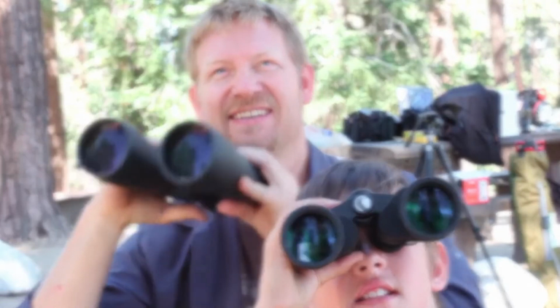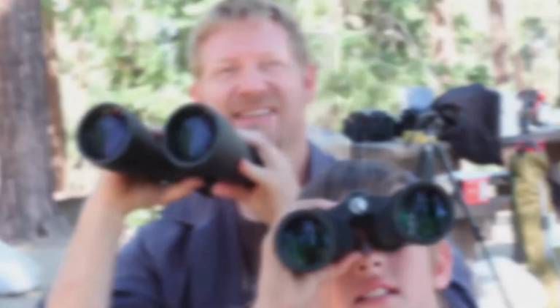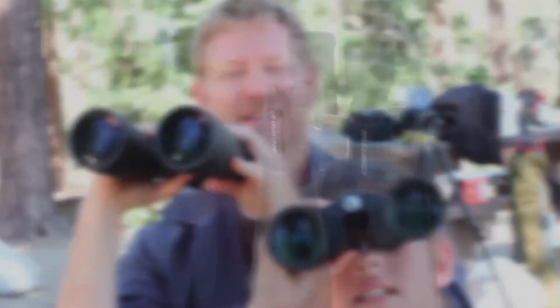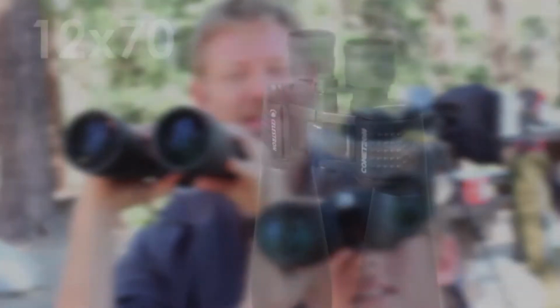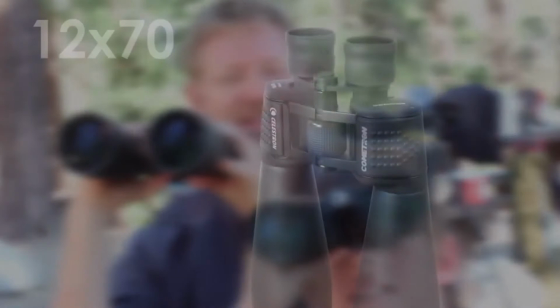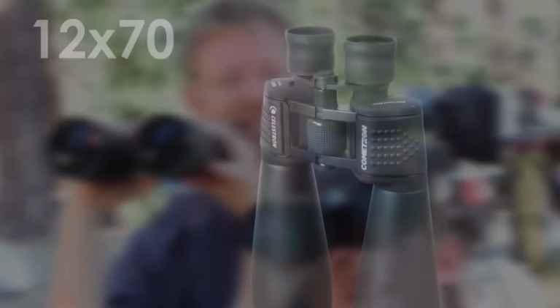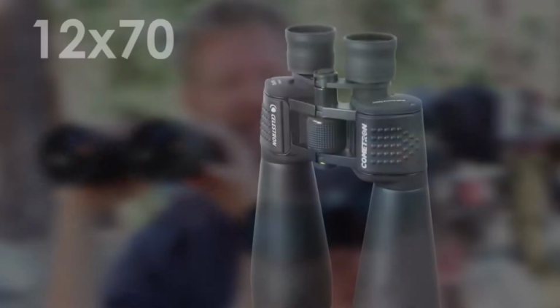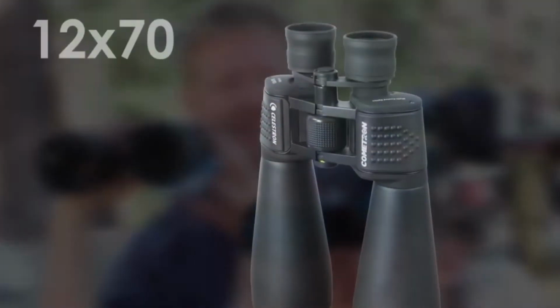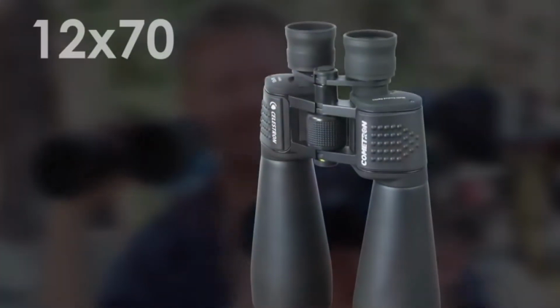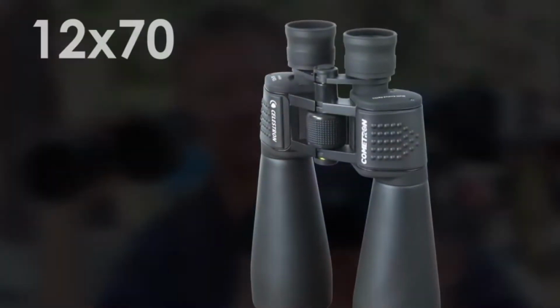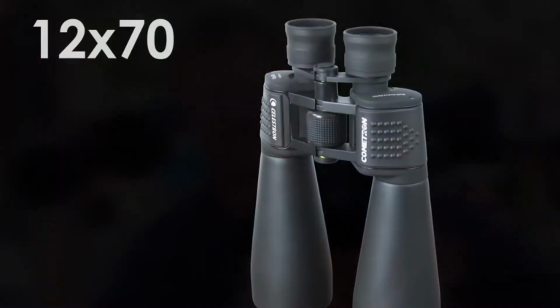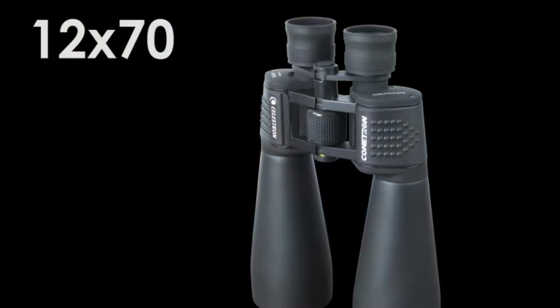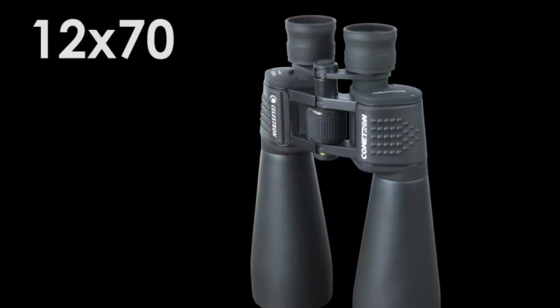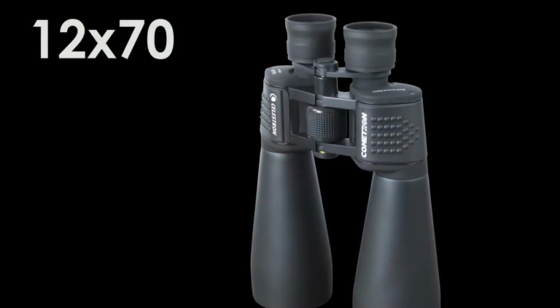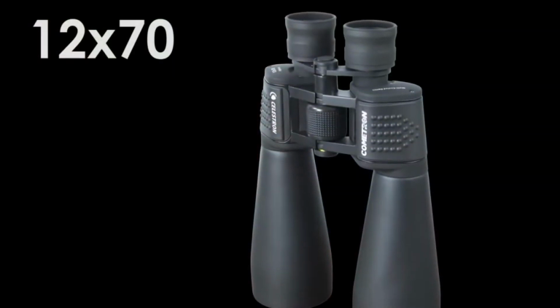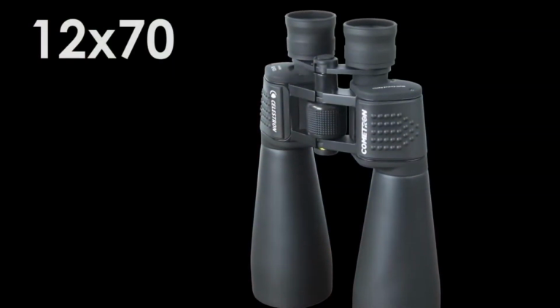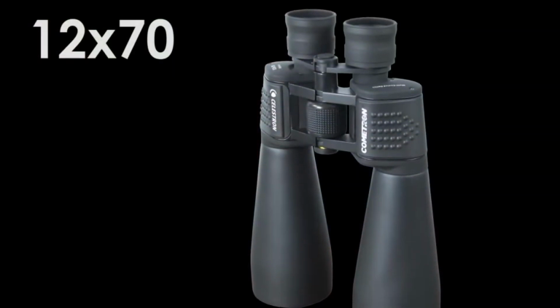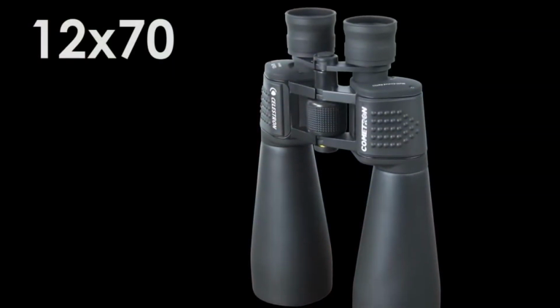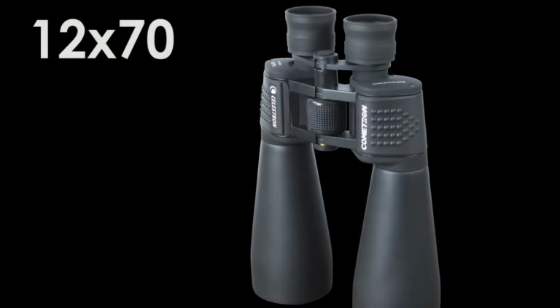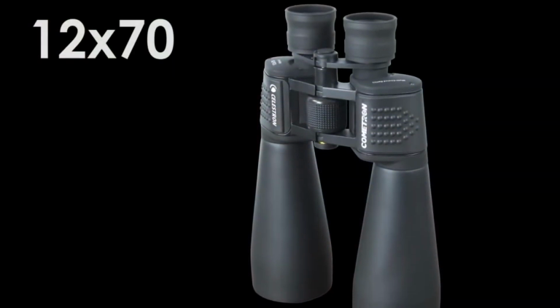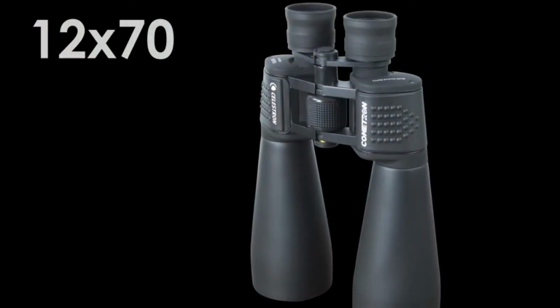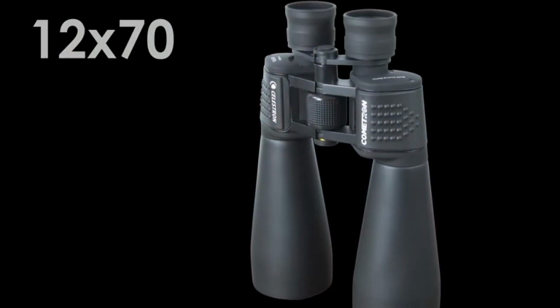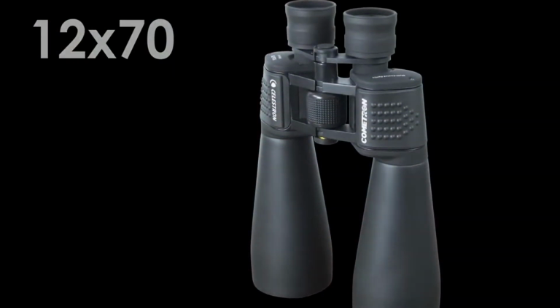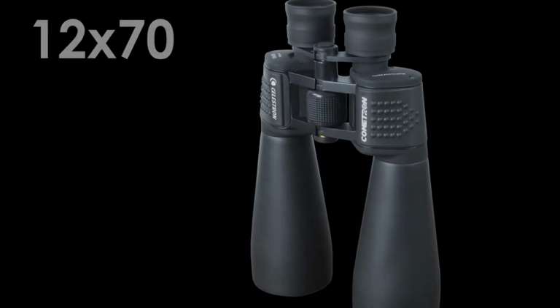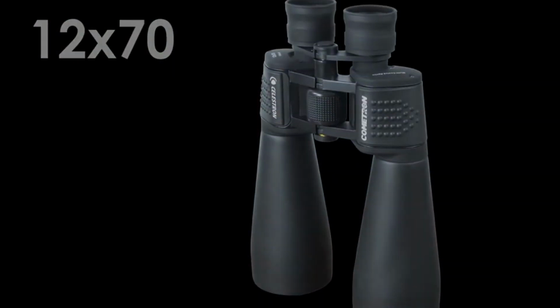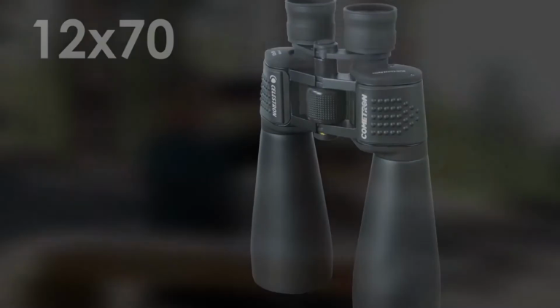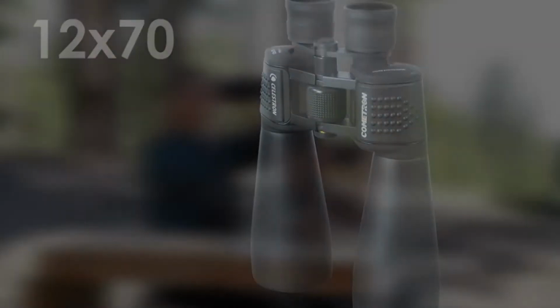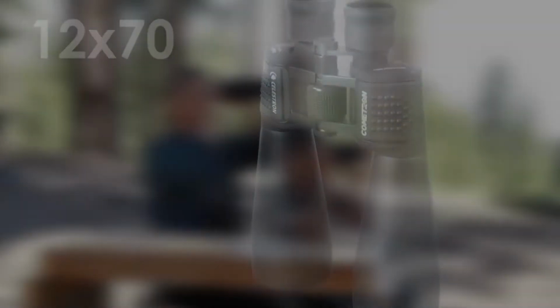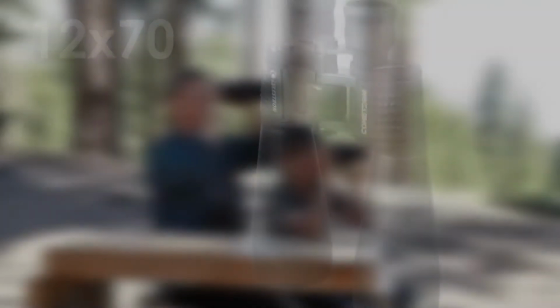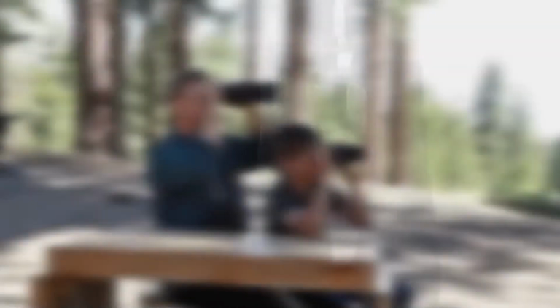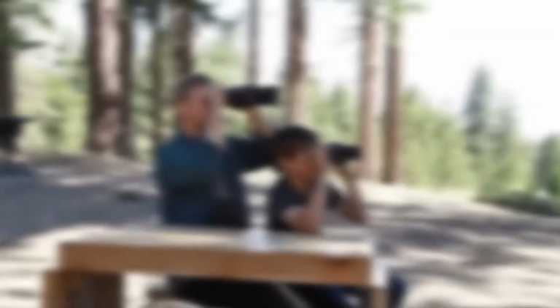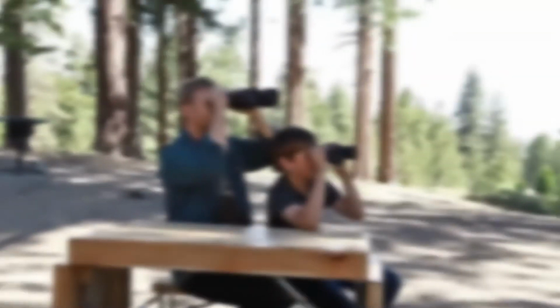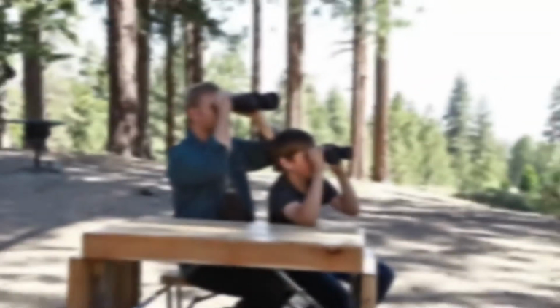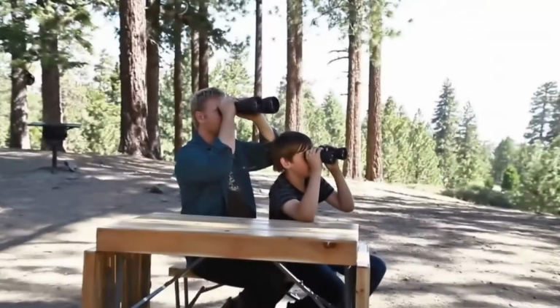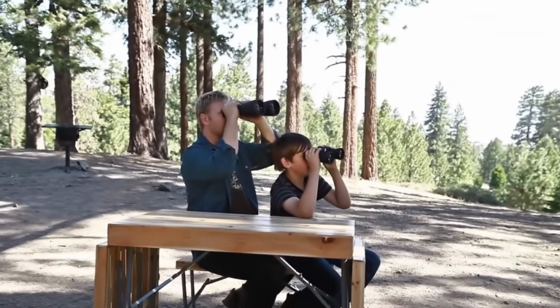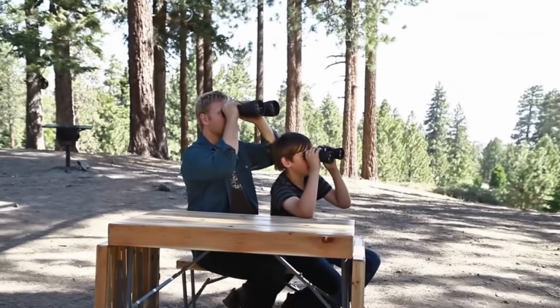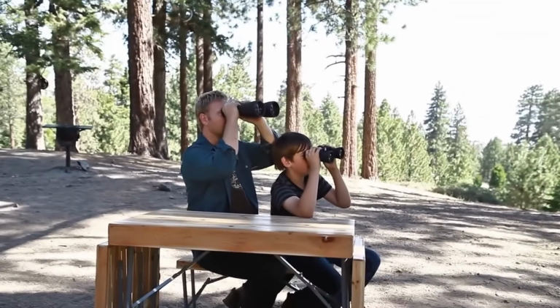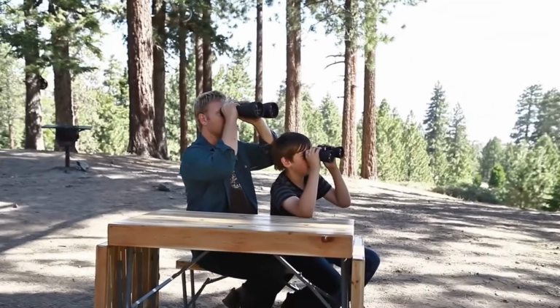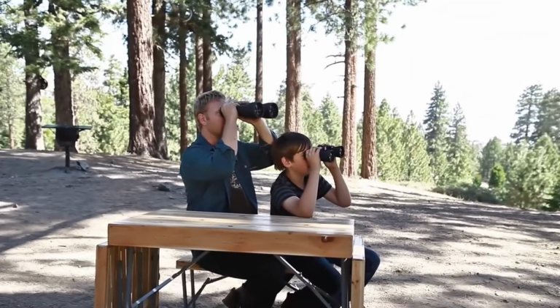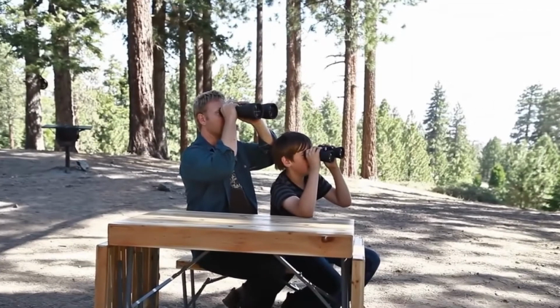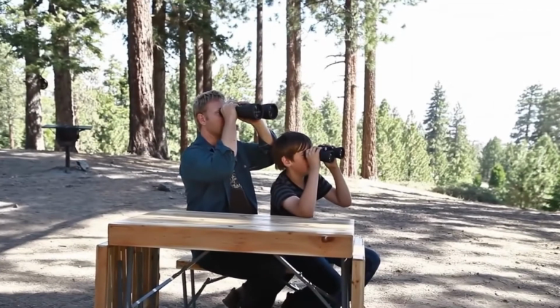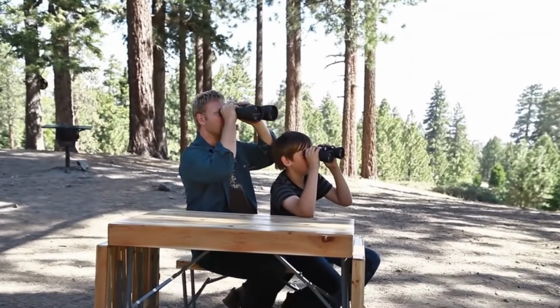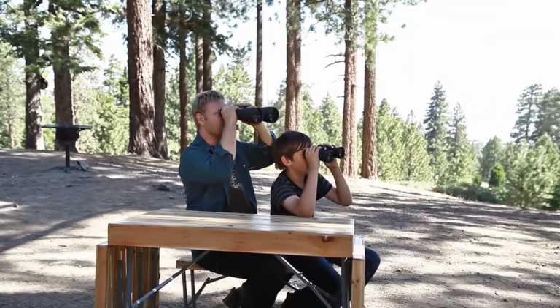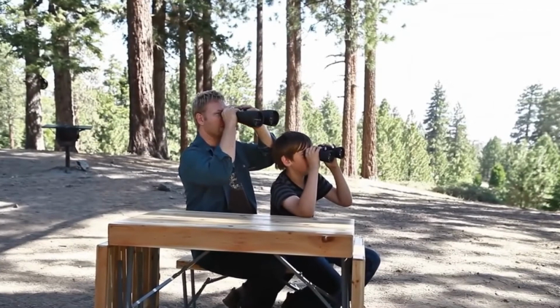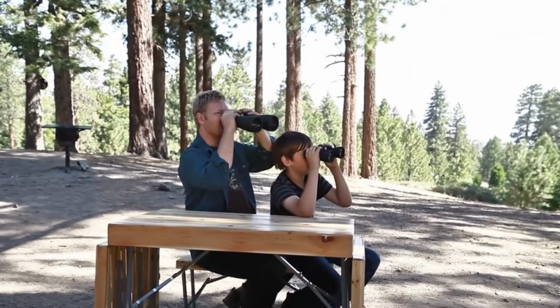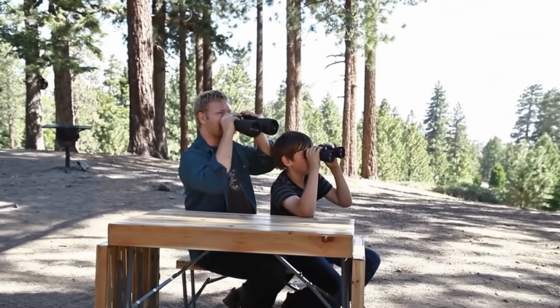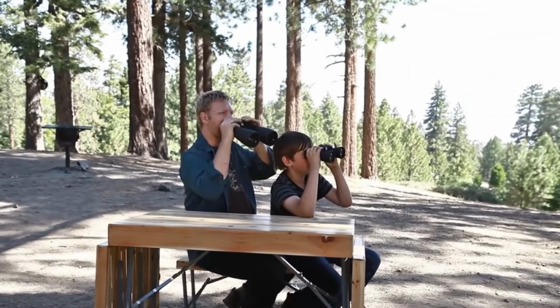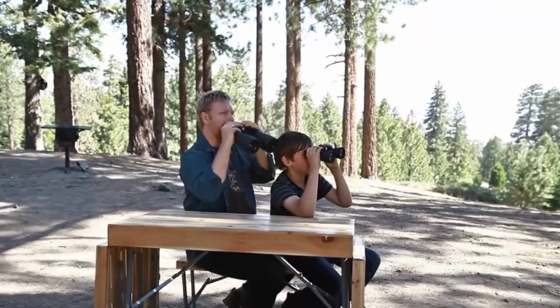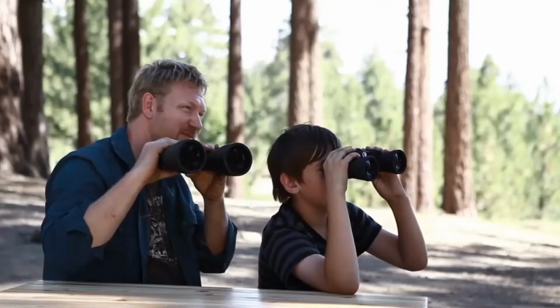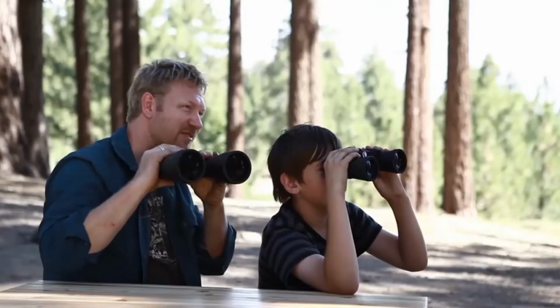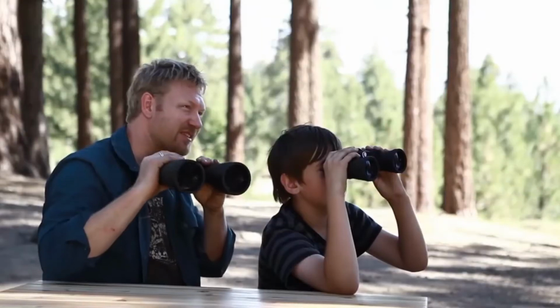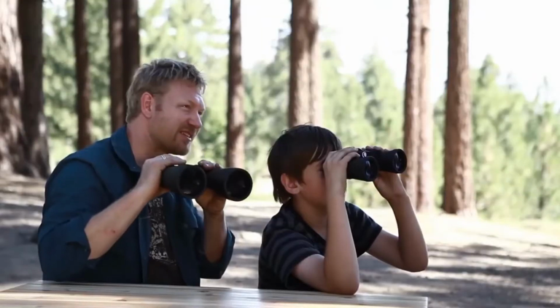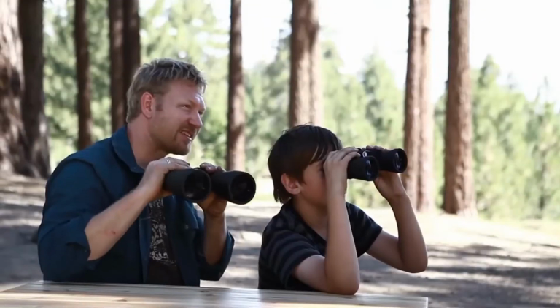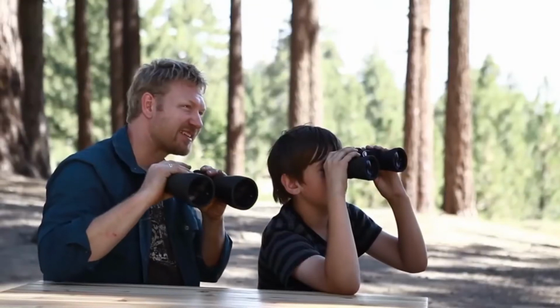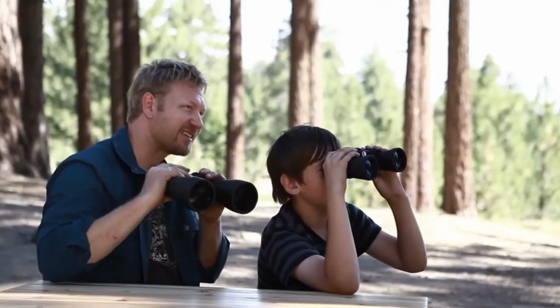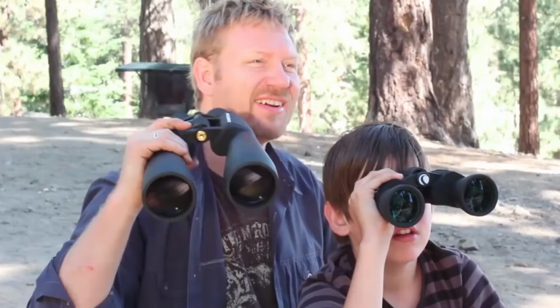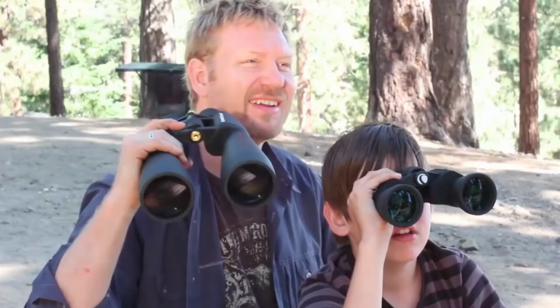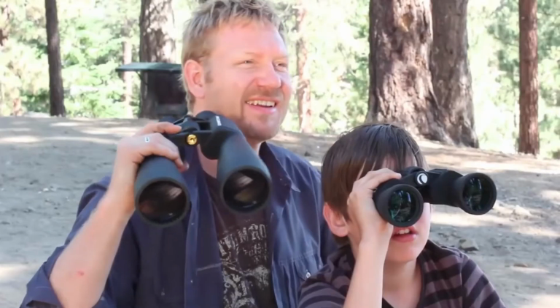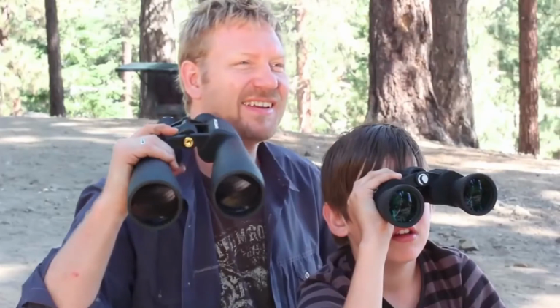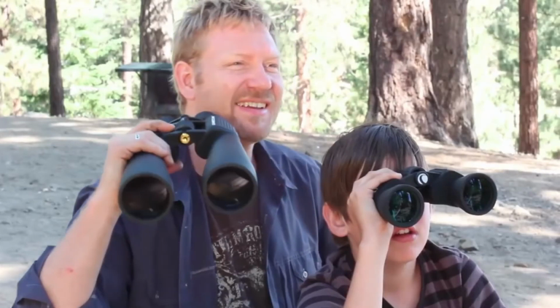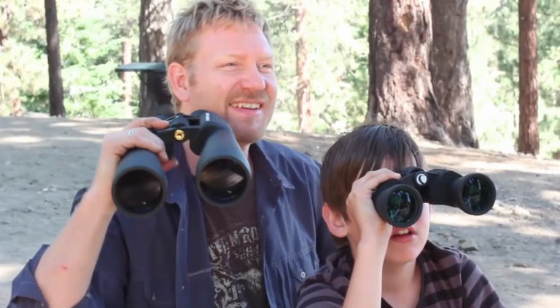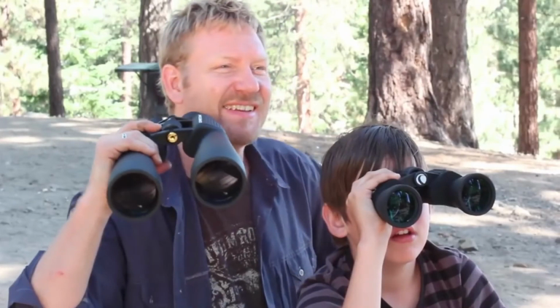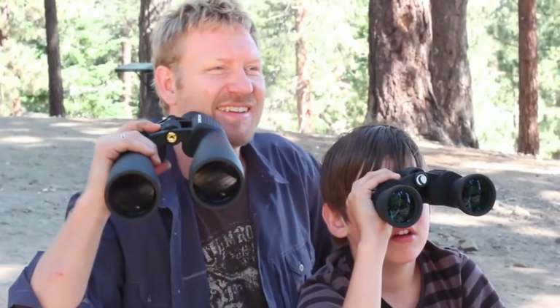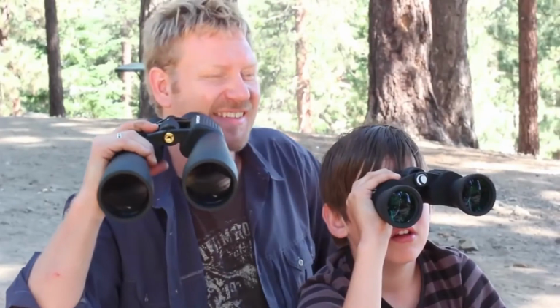The Cometron 12x70 binoculars feature large 70mm objective lenses, so you can see the comet in greater detail.